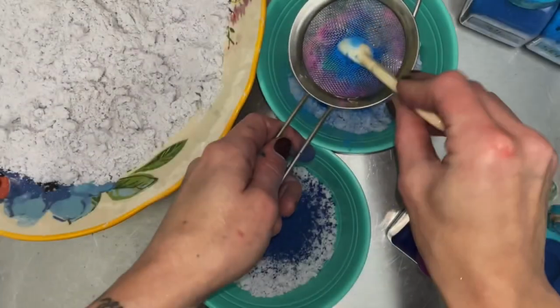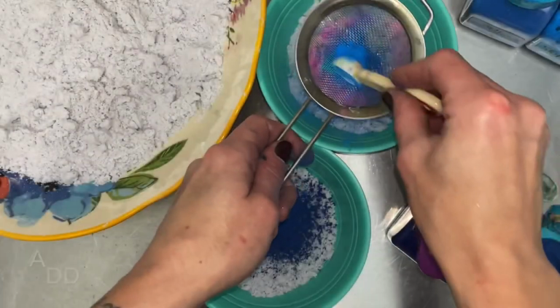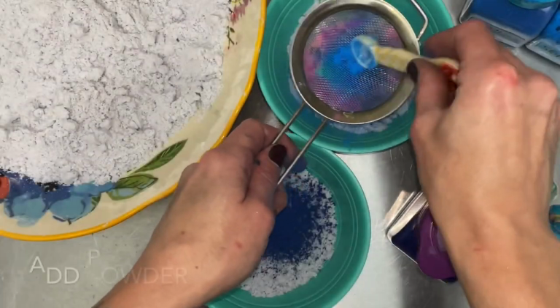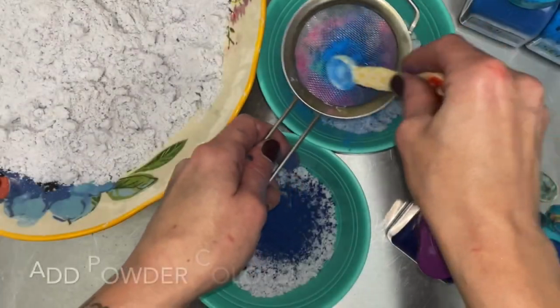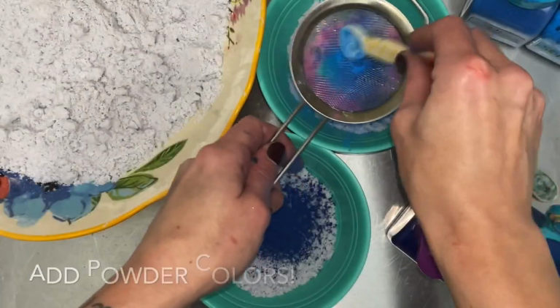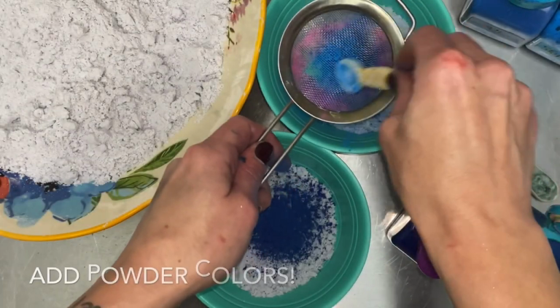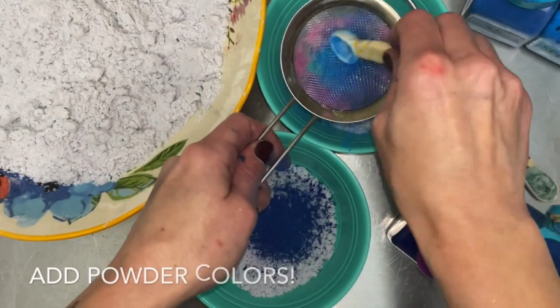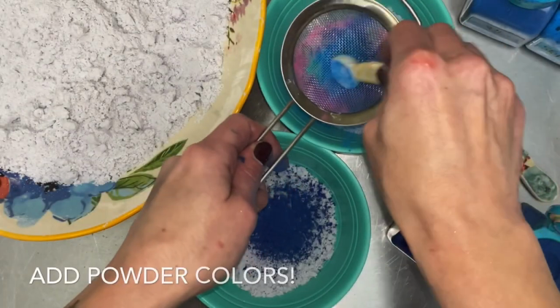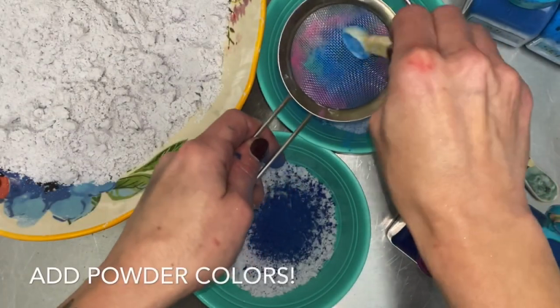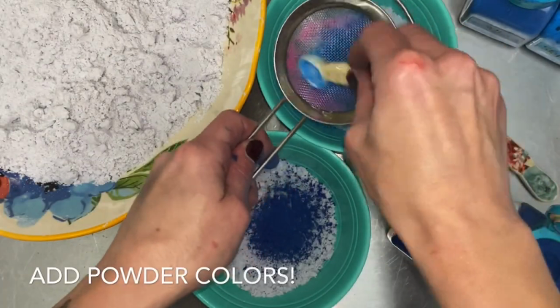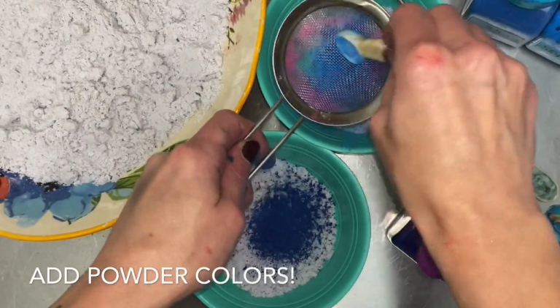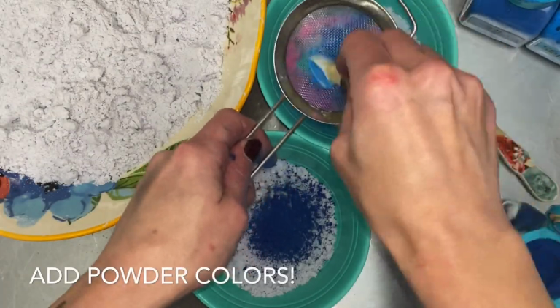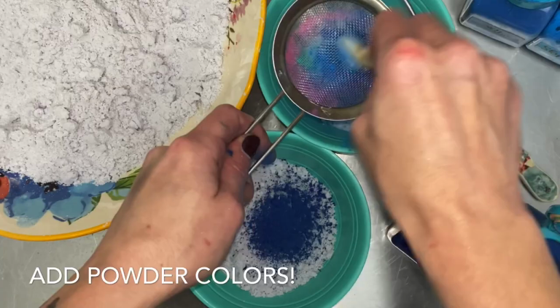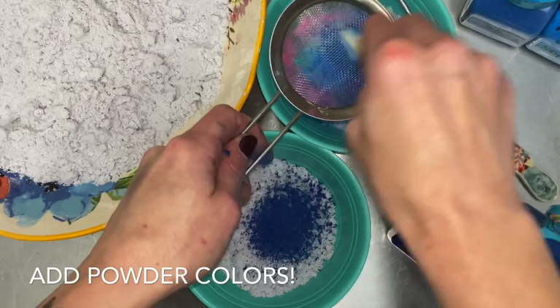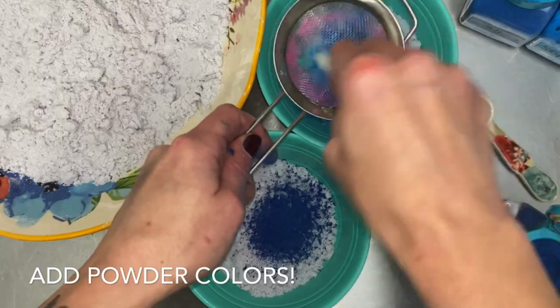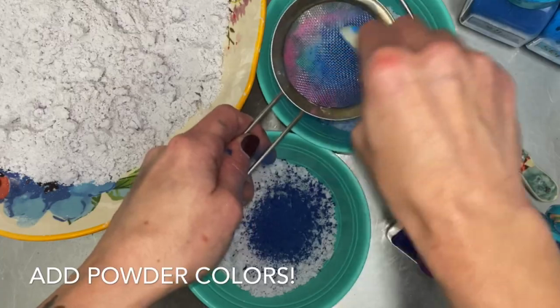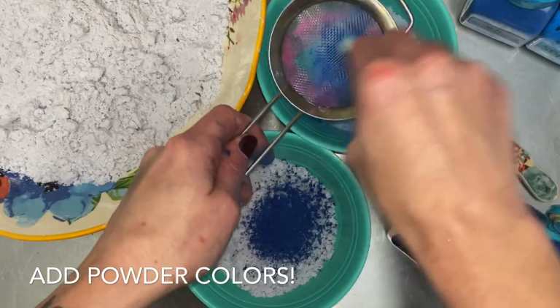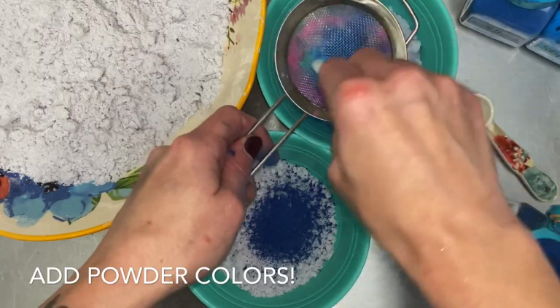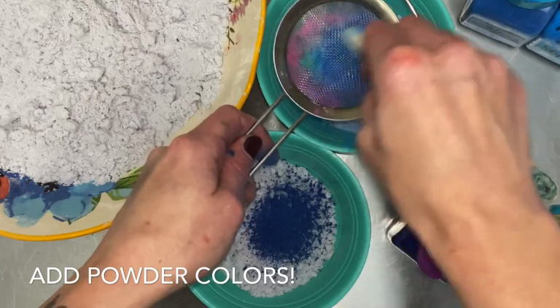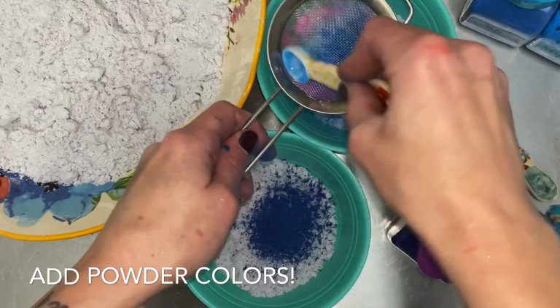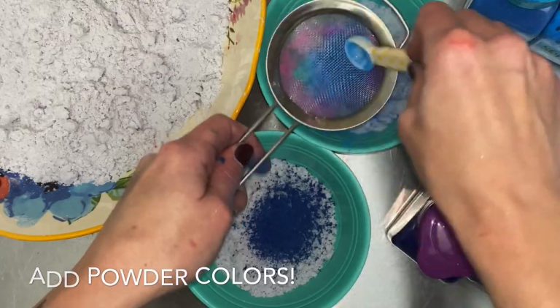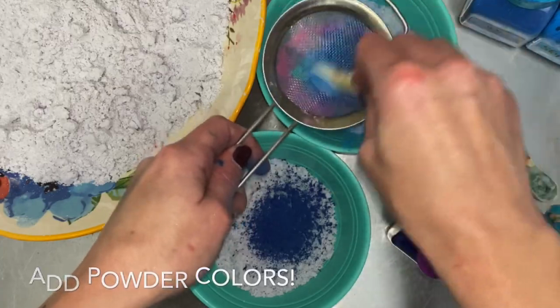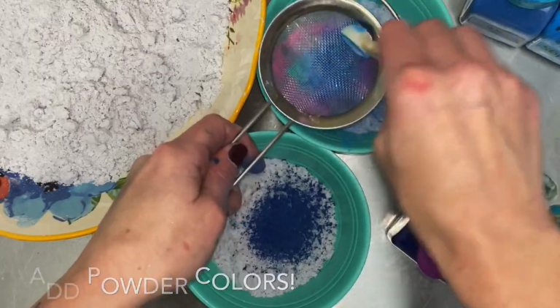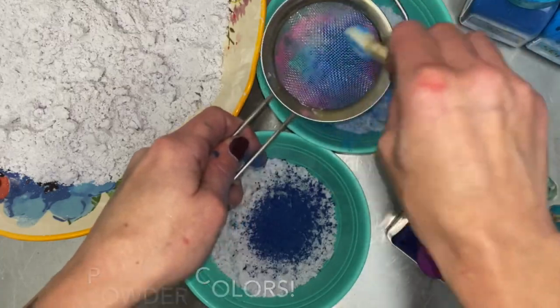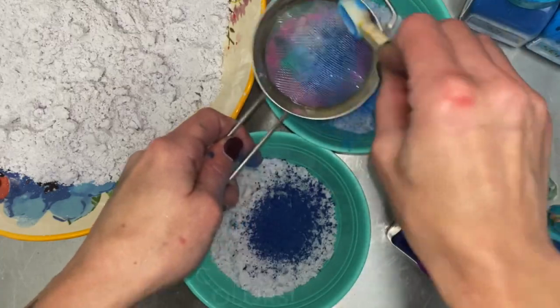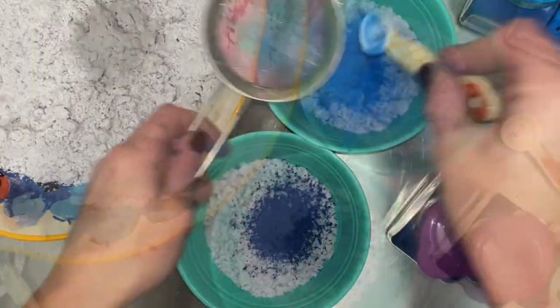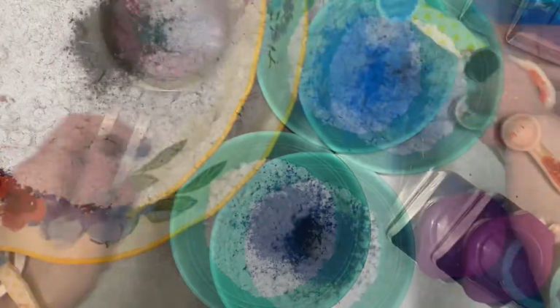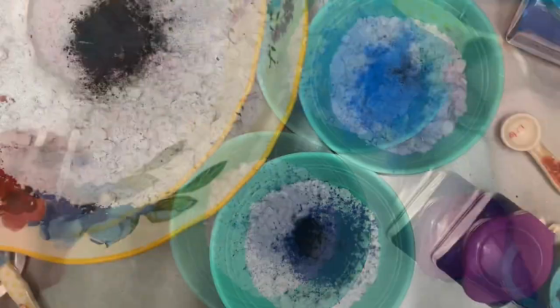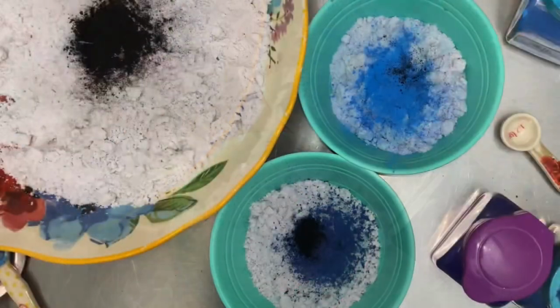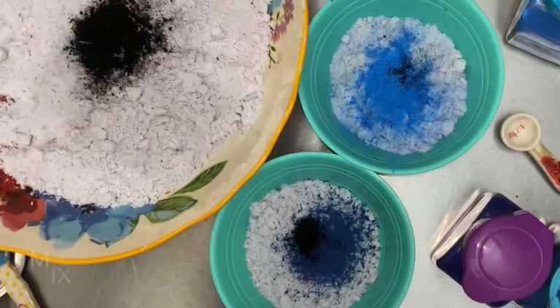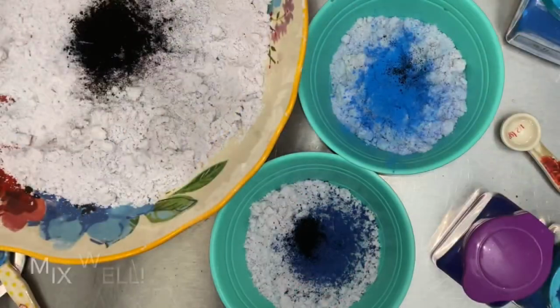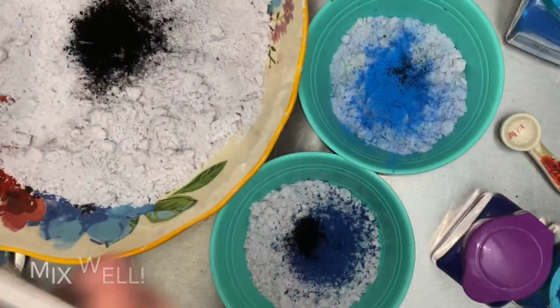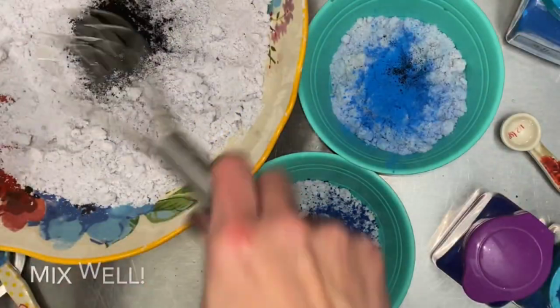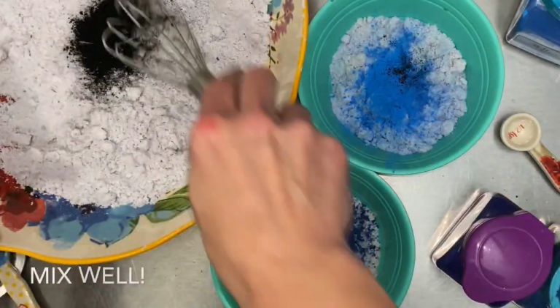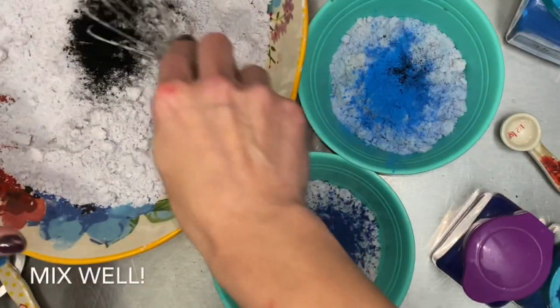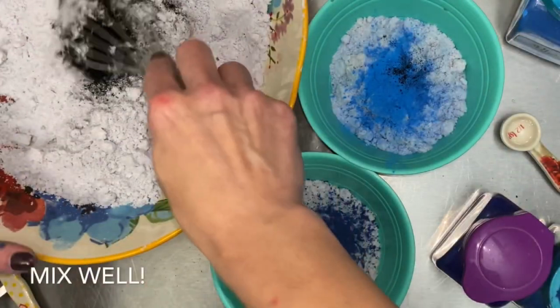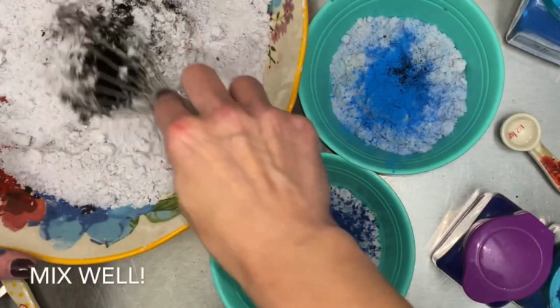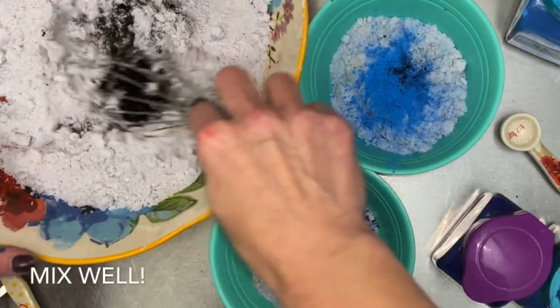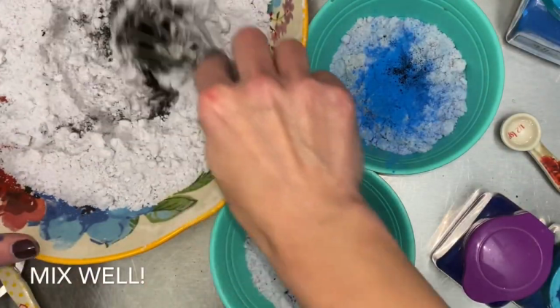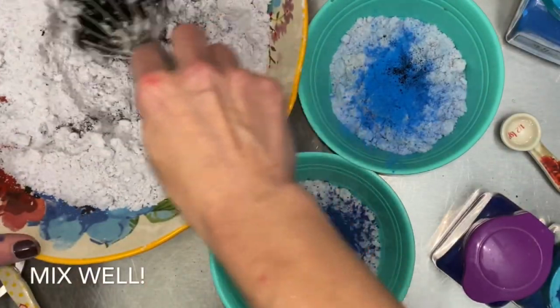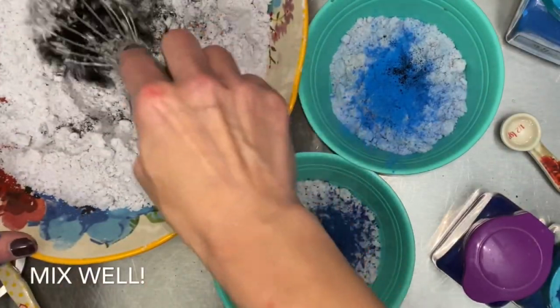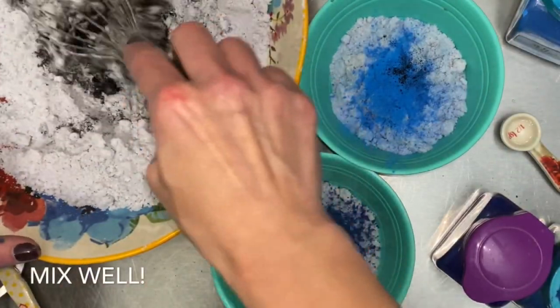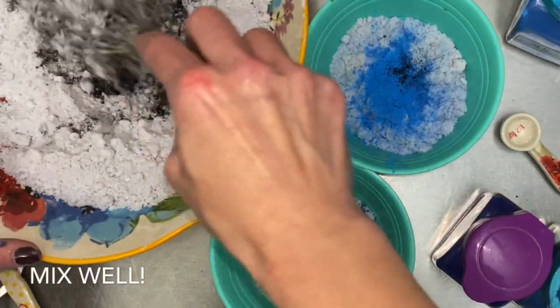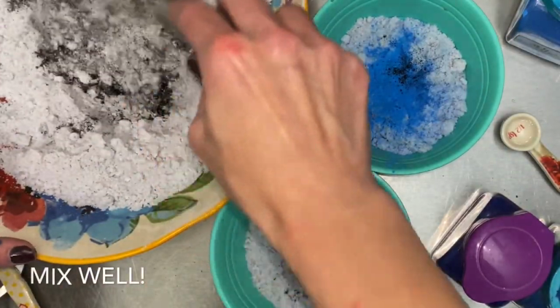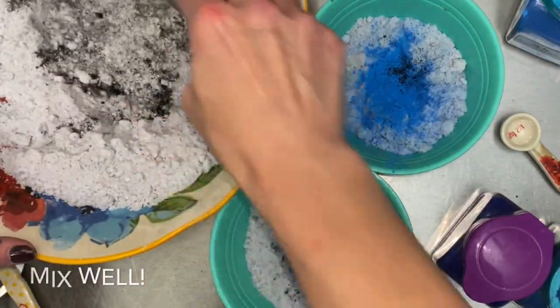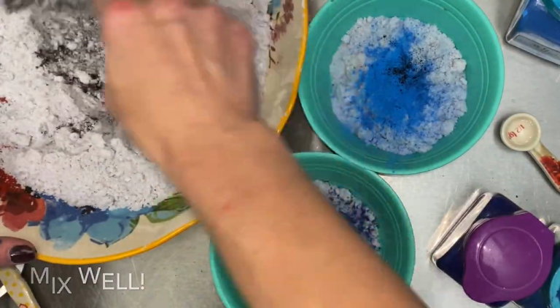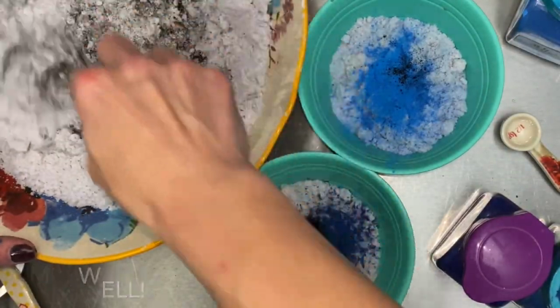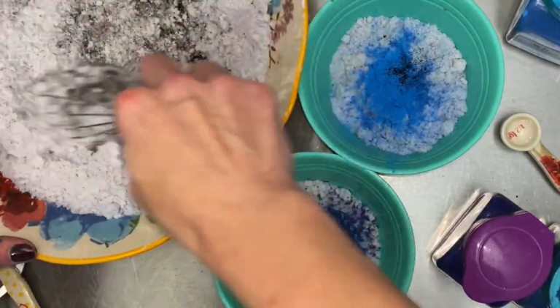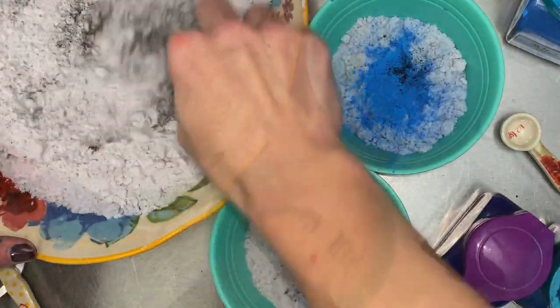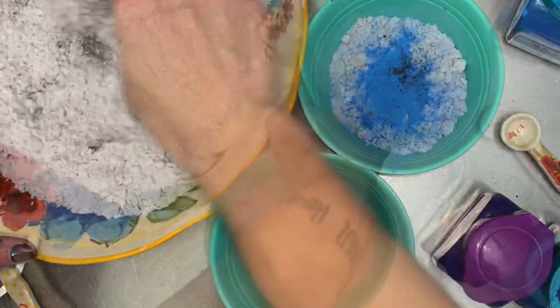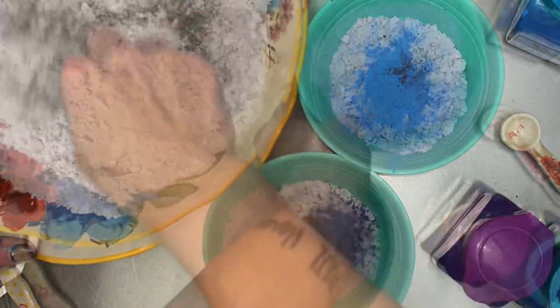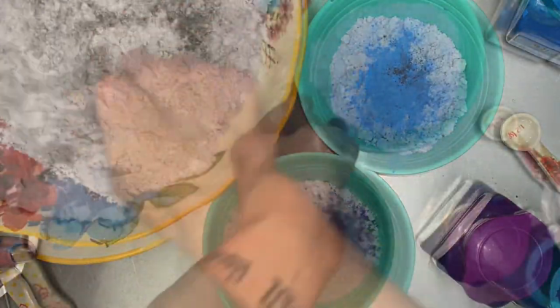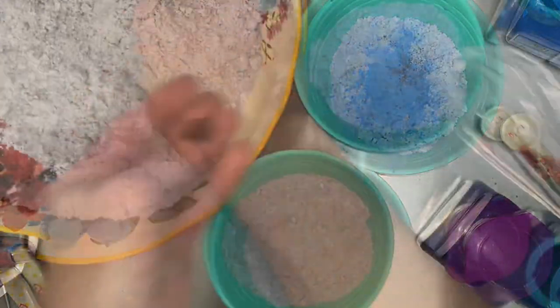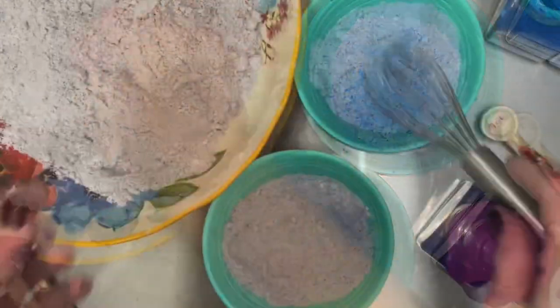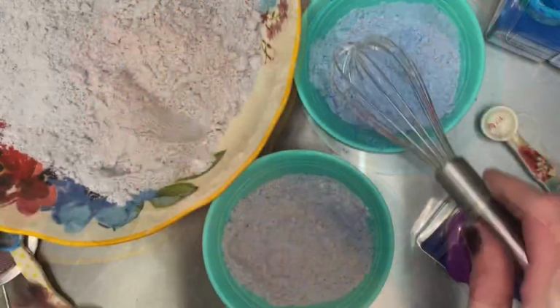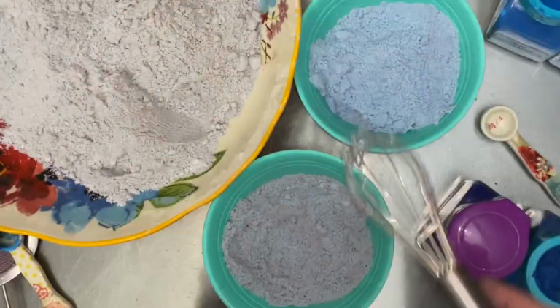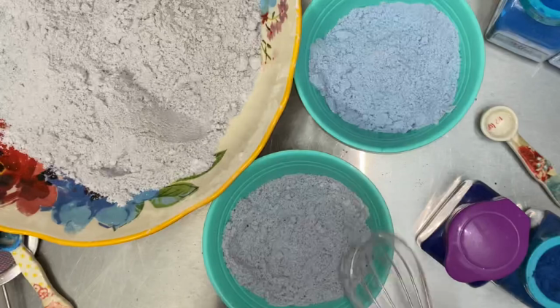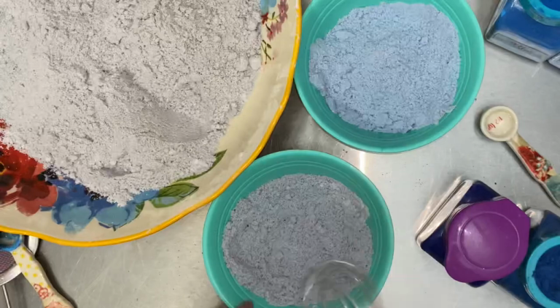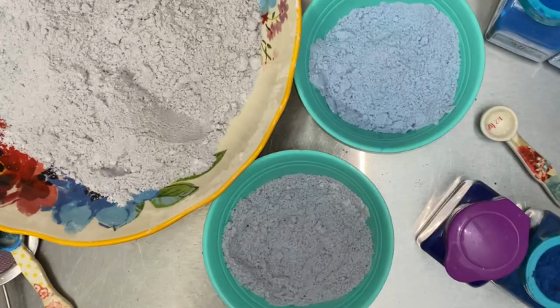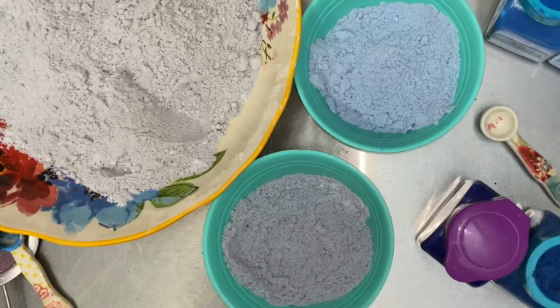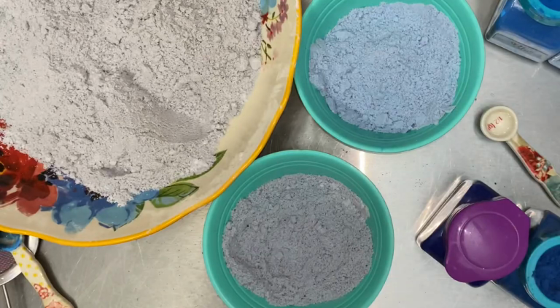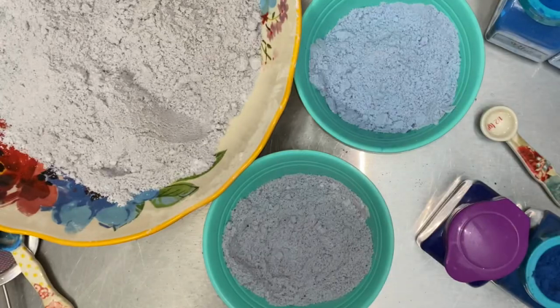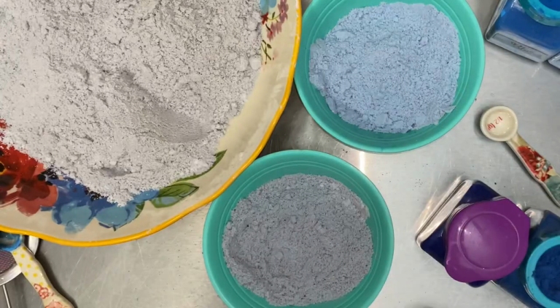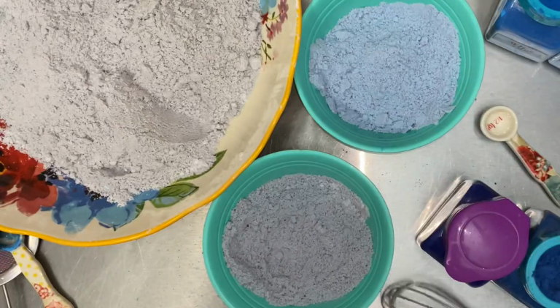I used new colors for the bath bomb because I didn't want it competing with the crystals. If anything, maybe just to accent them a bit.